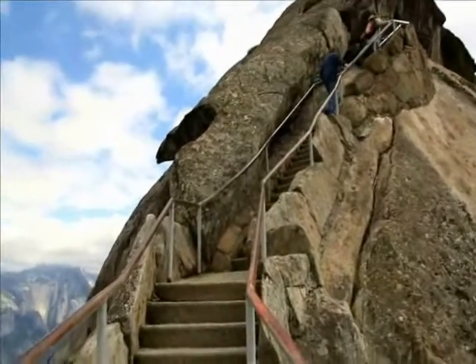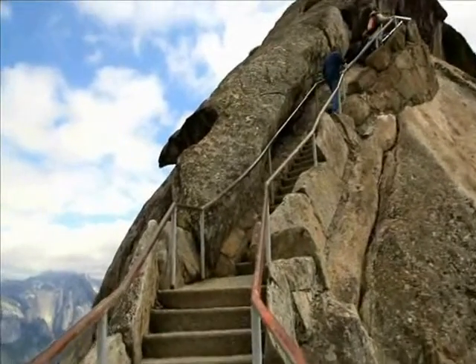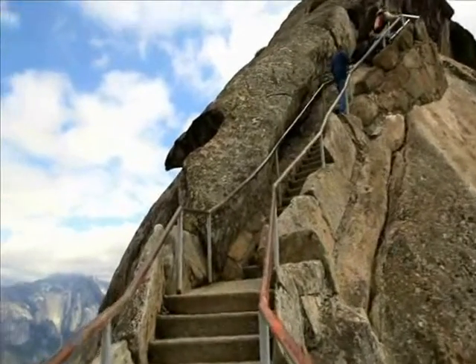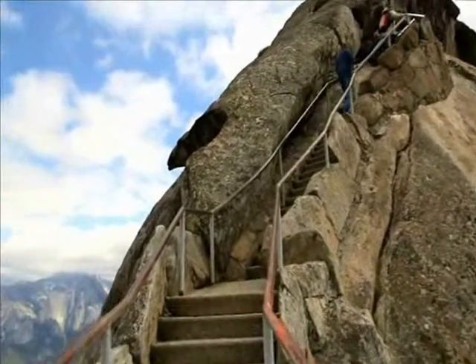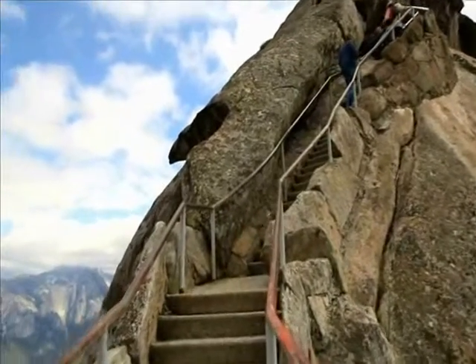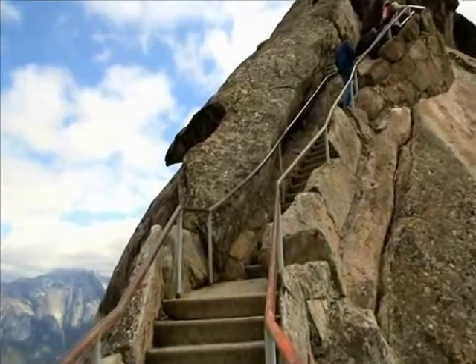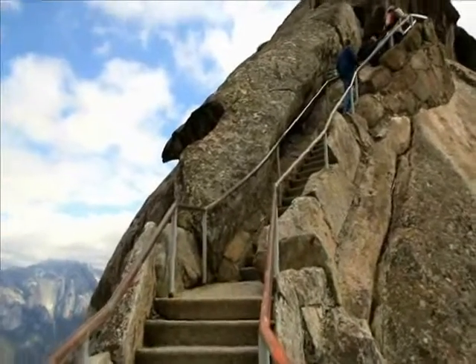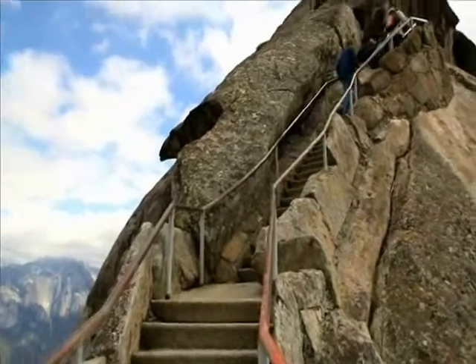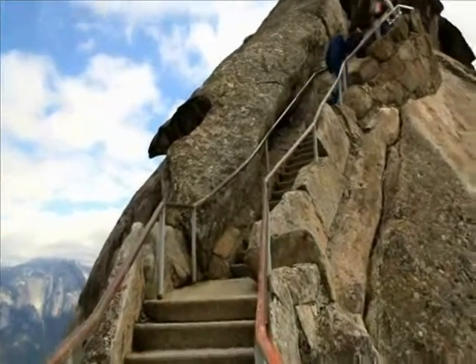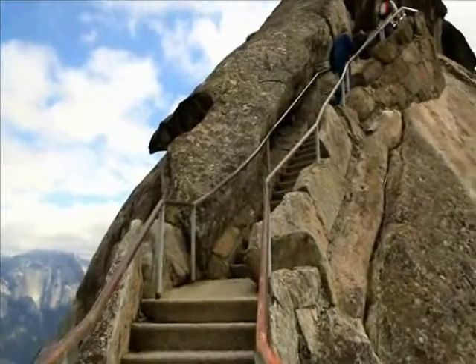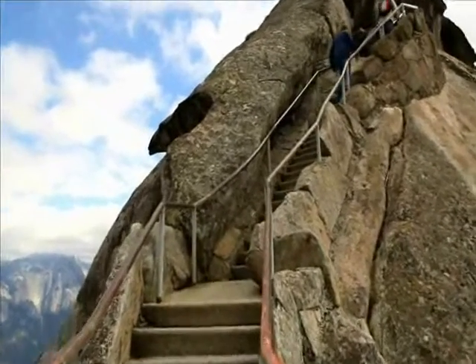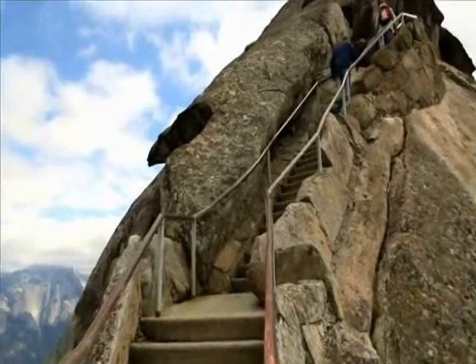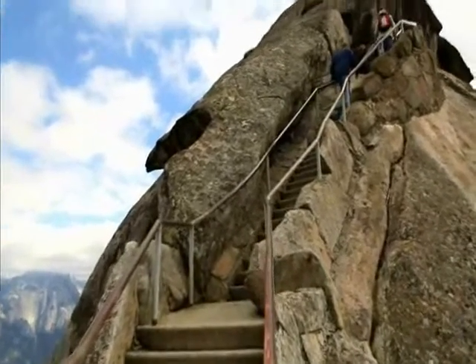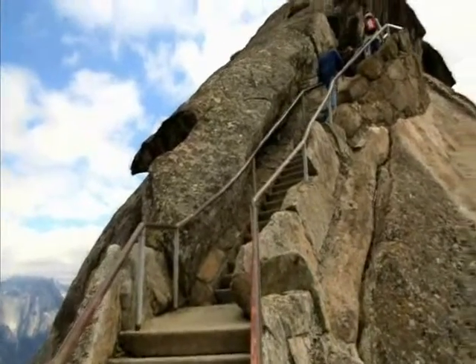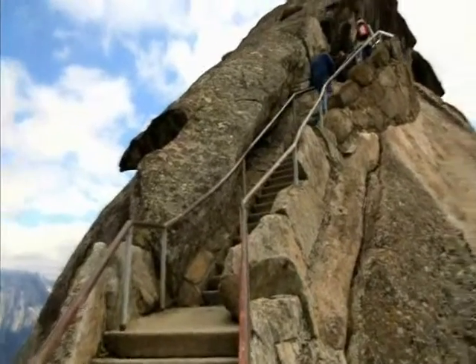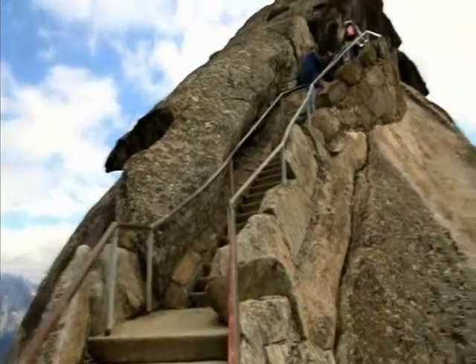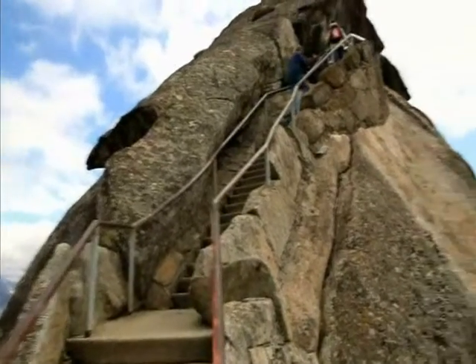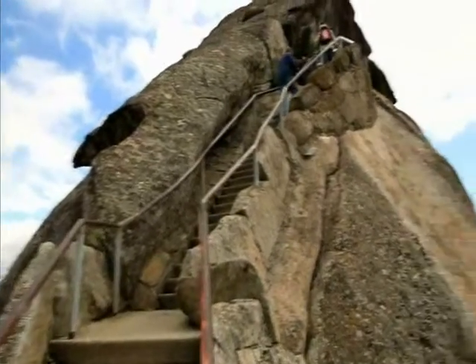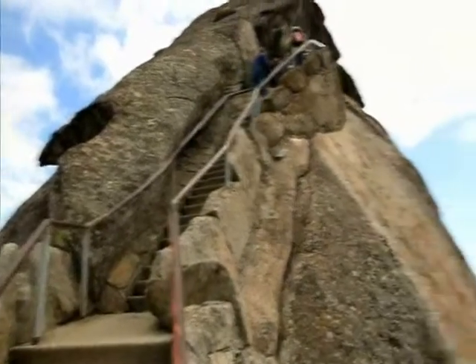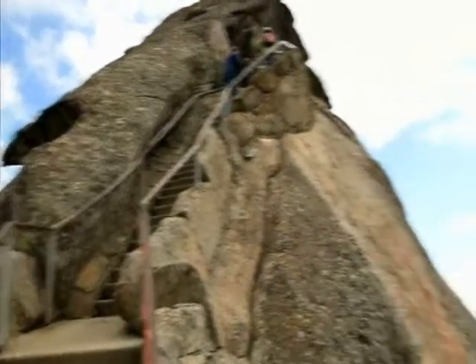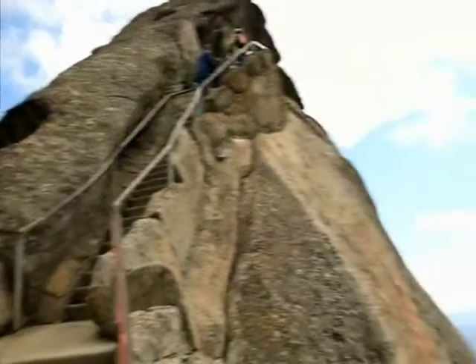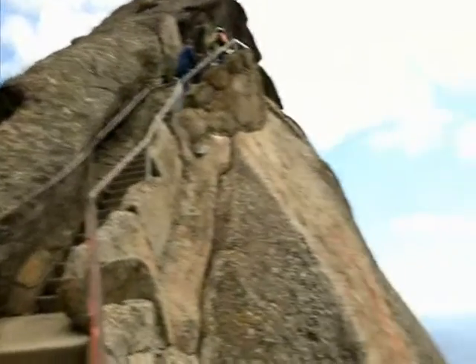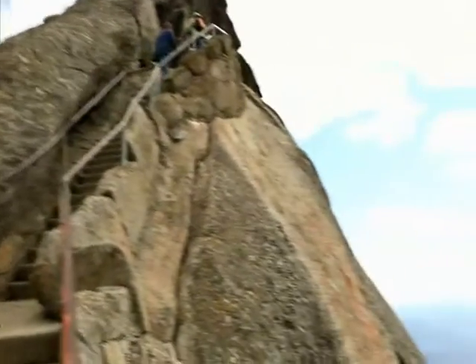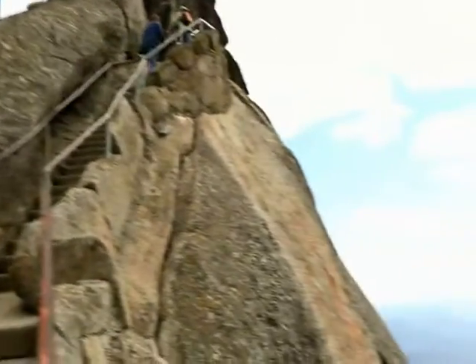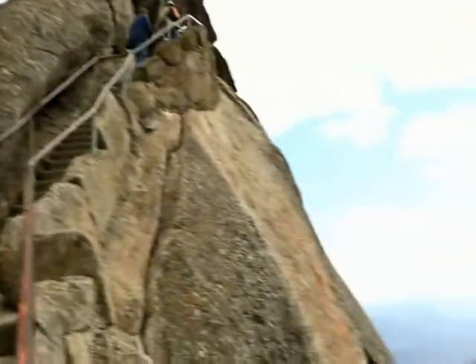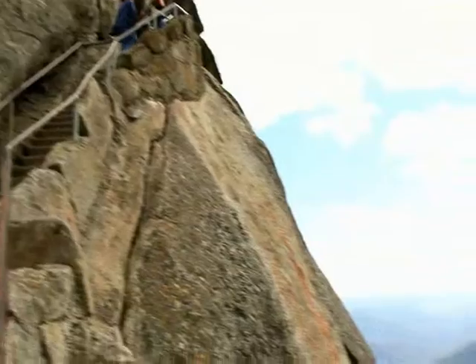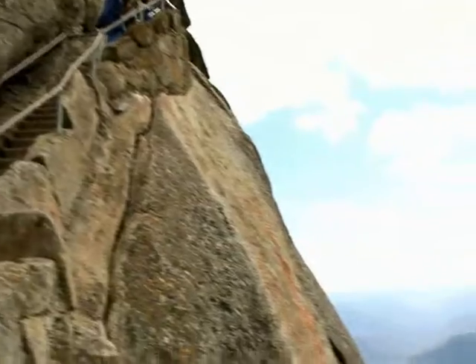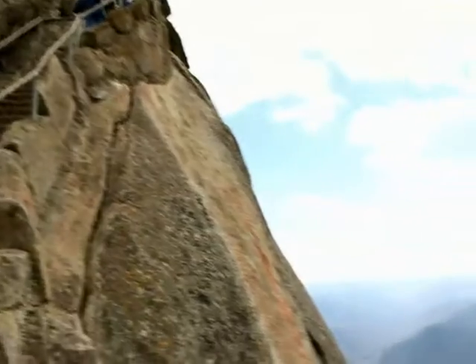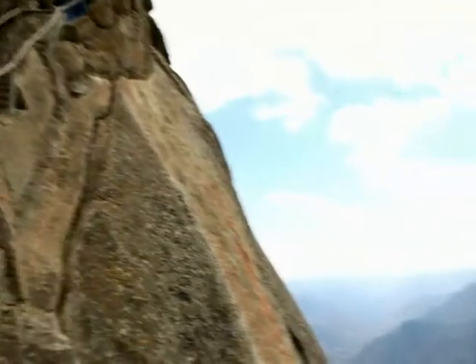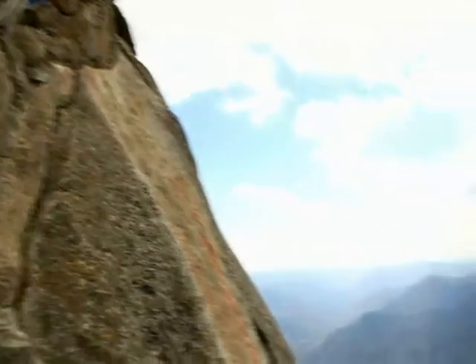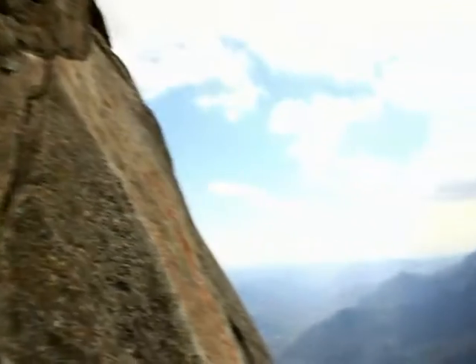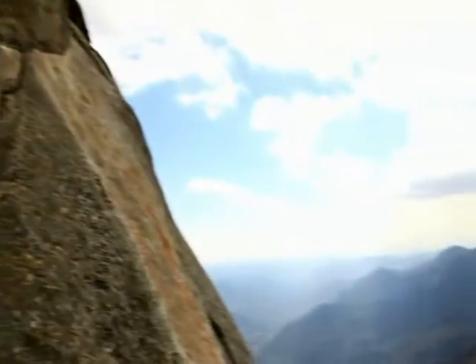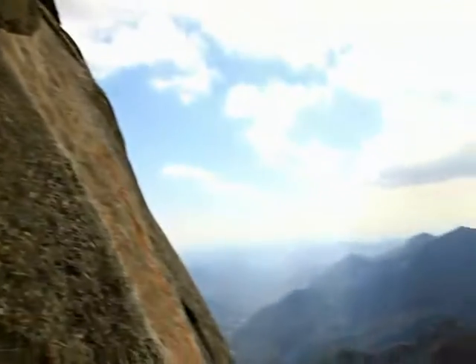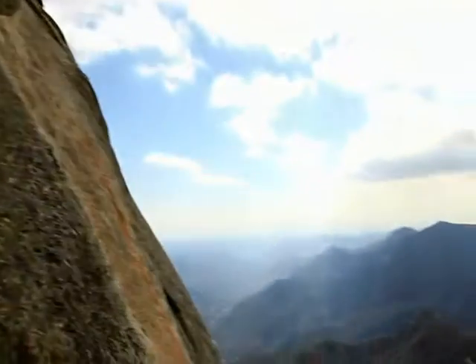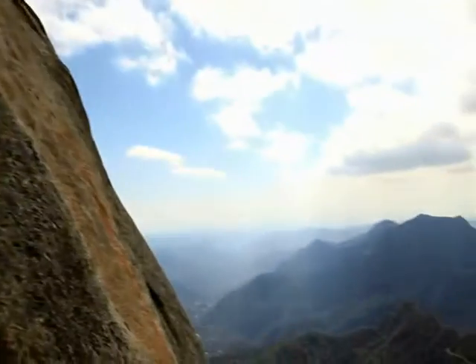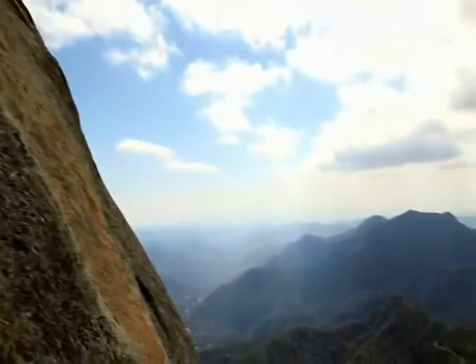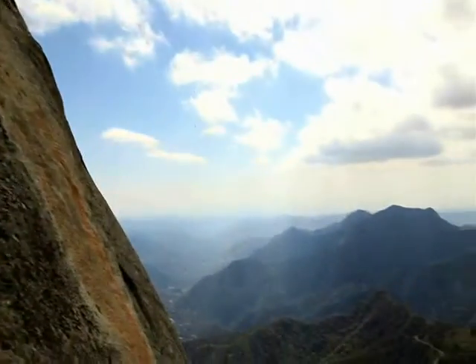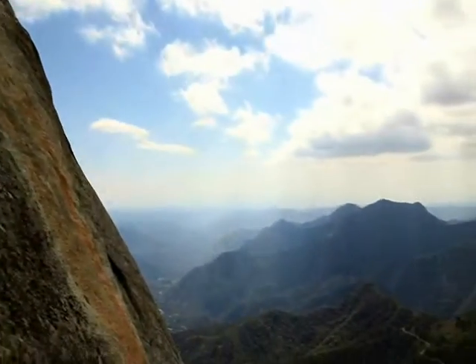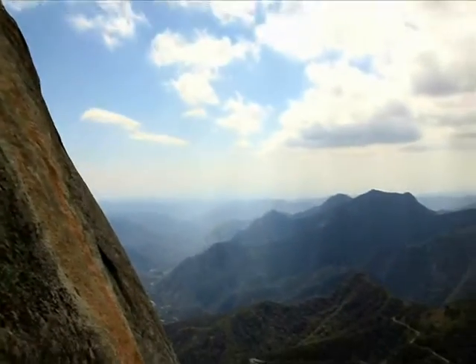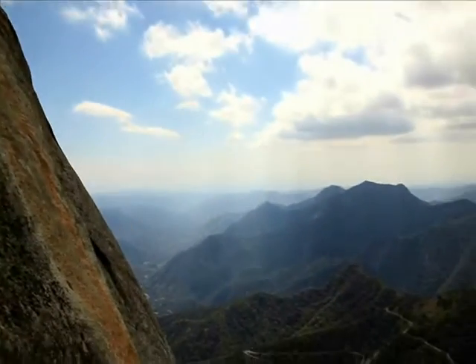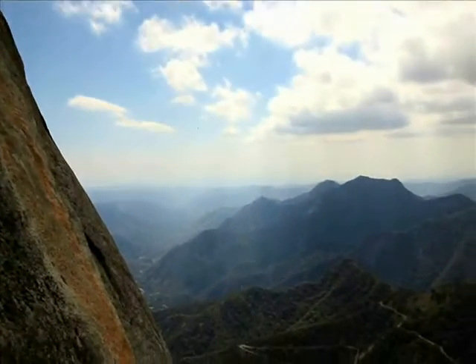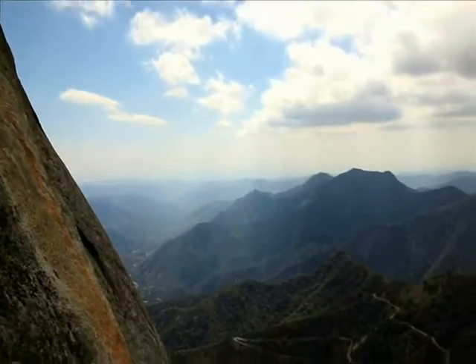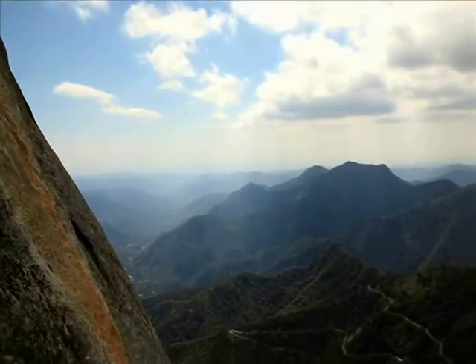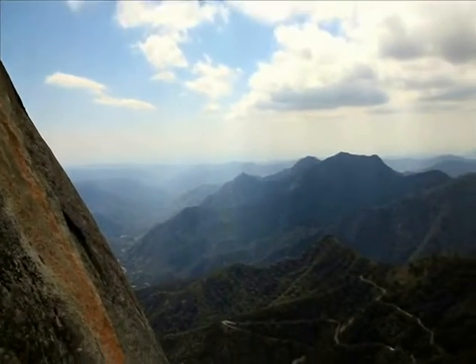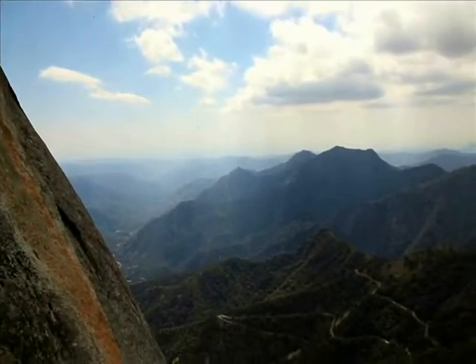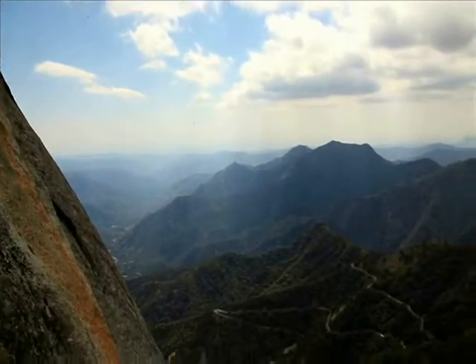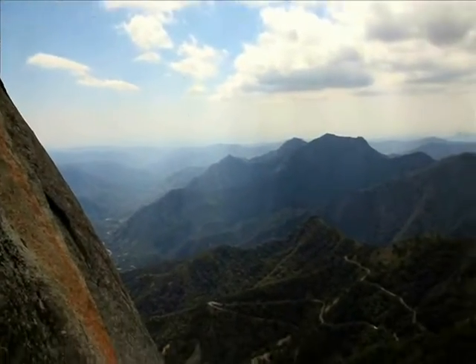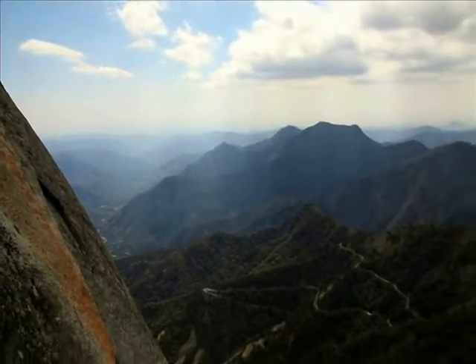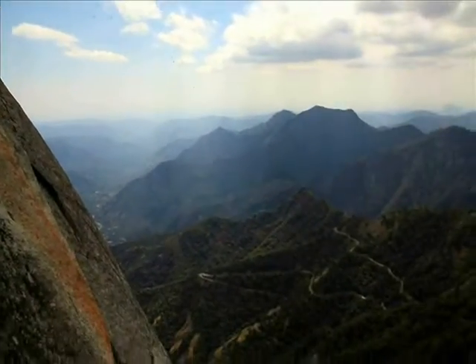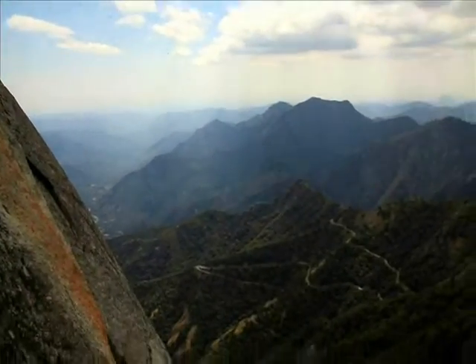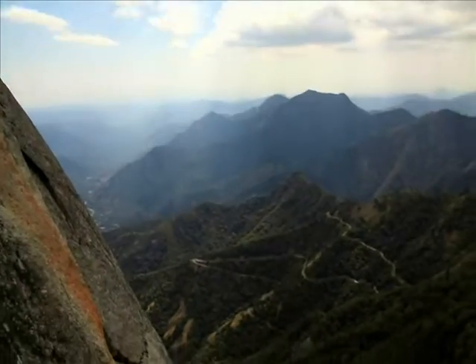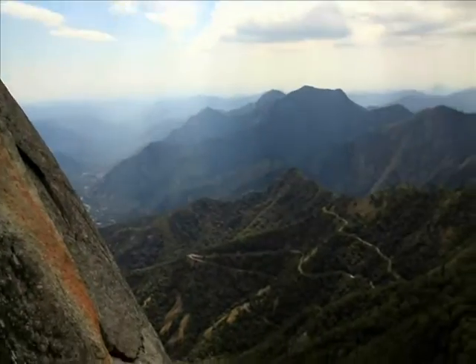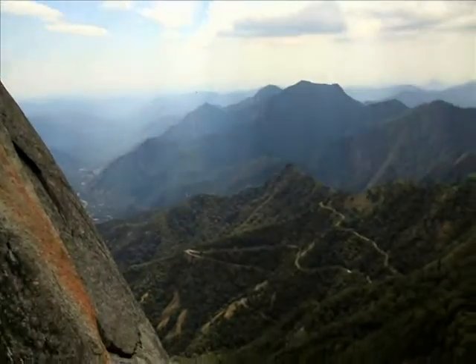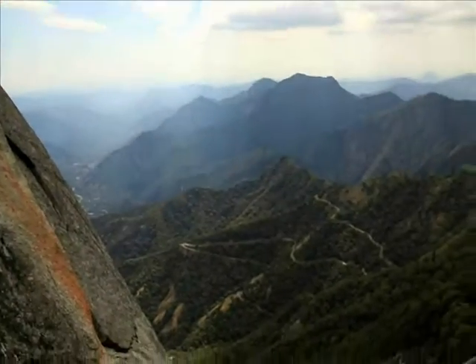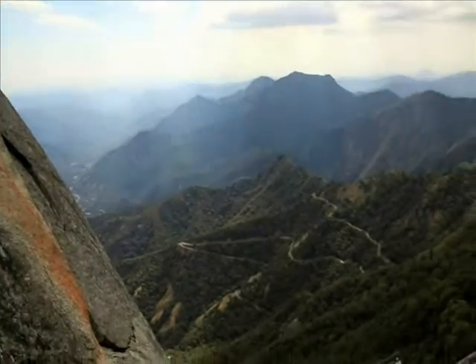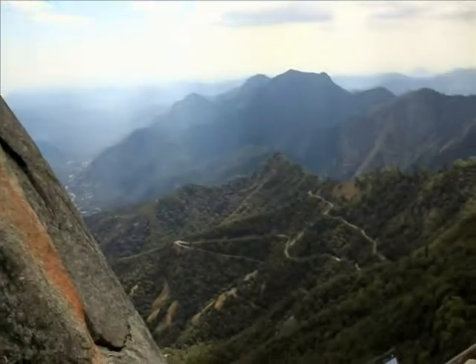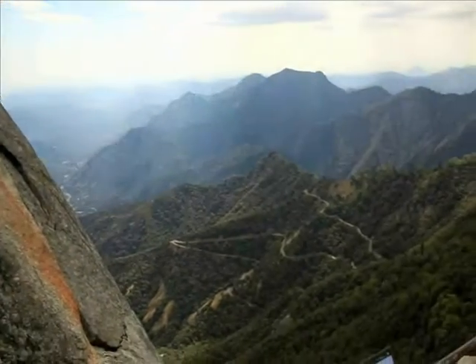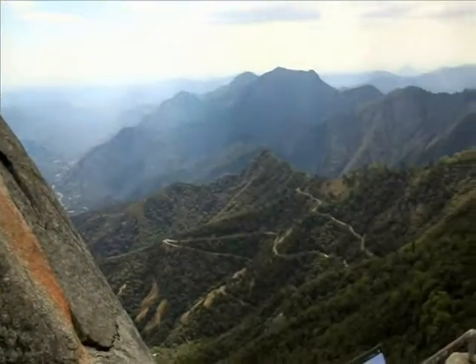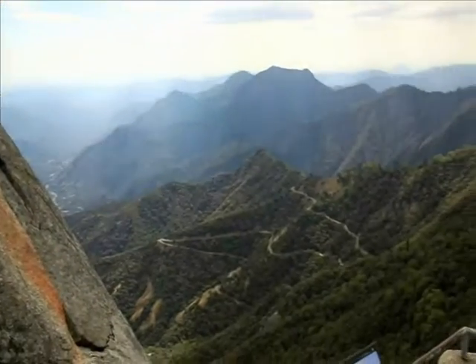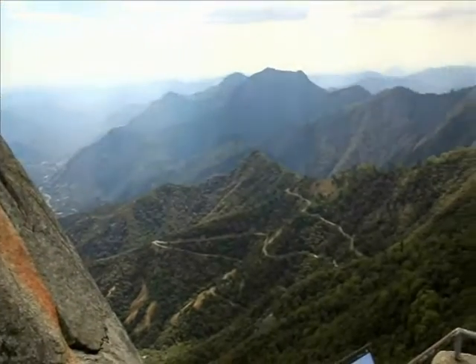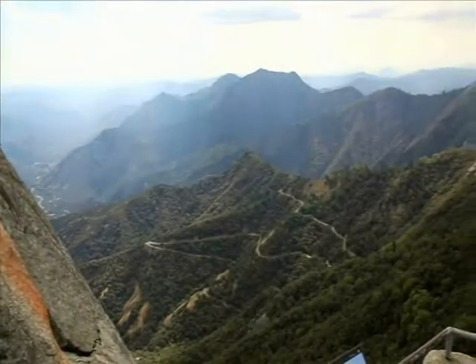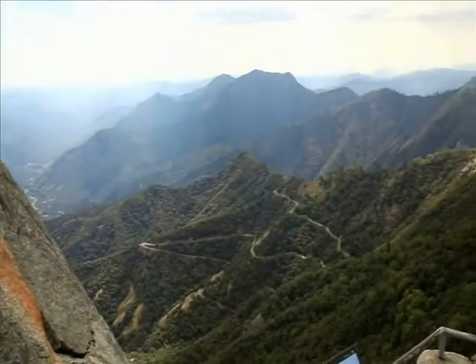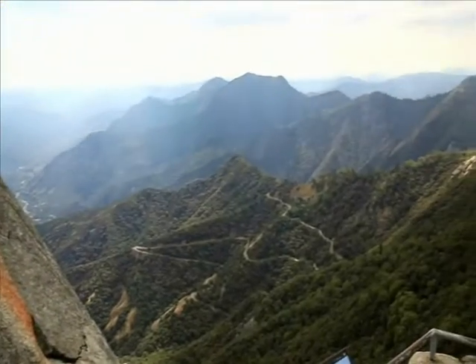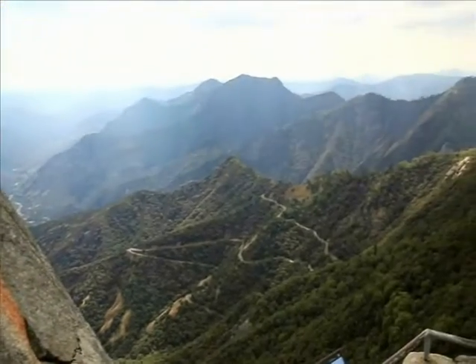Hiking up Moro Rock is fun and it offers fantastic views of the valley below.